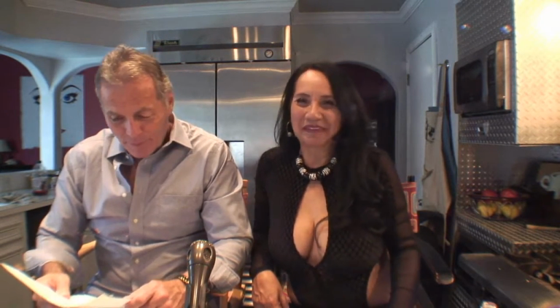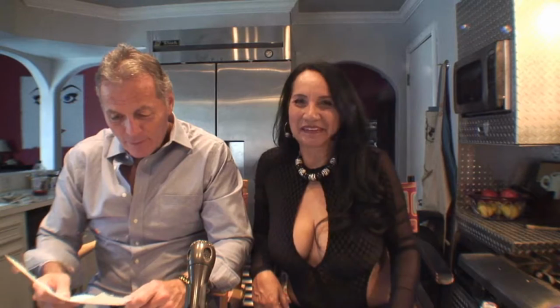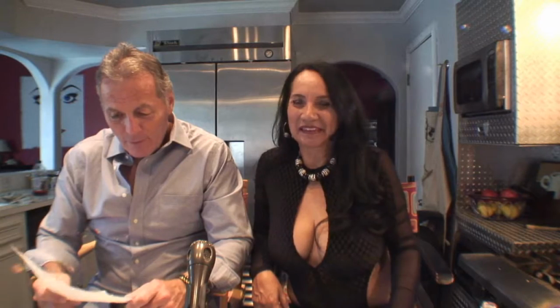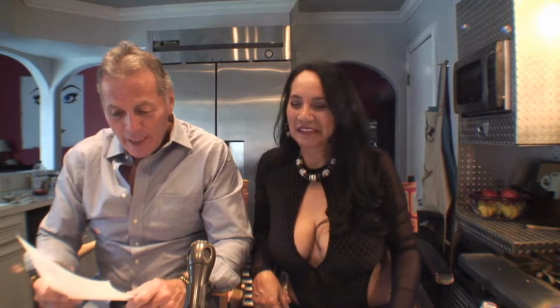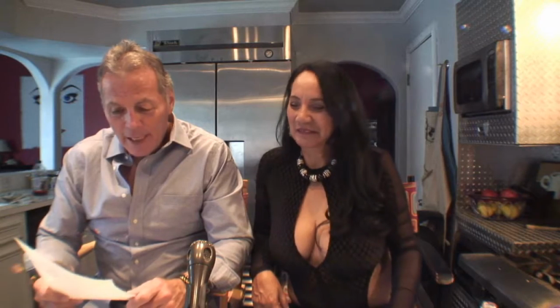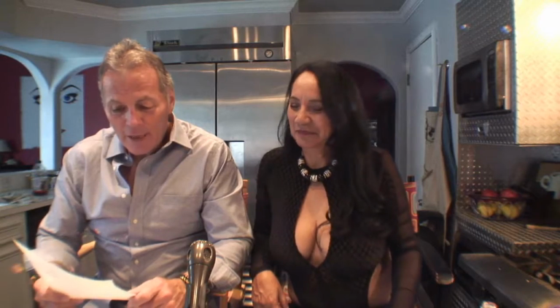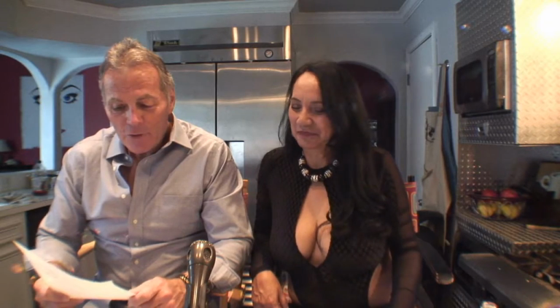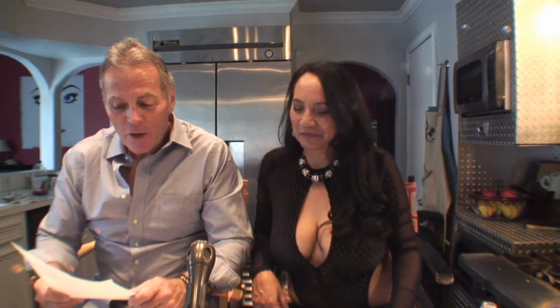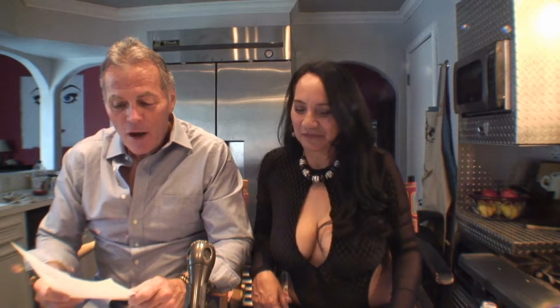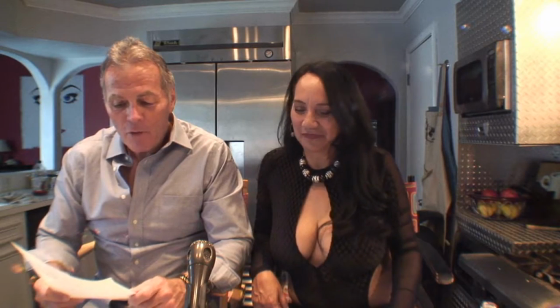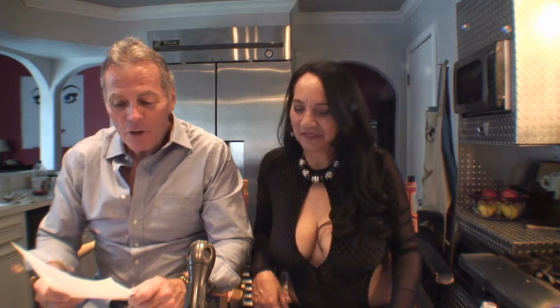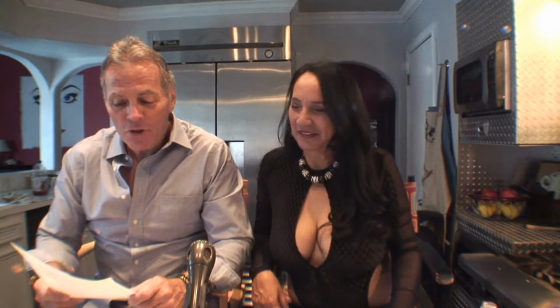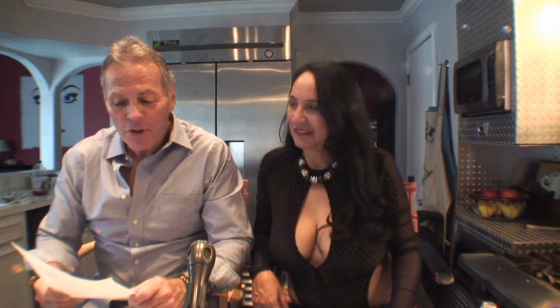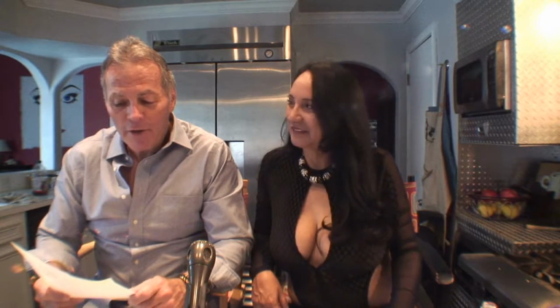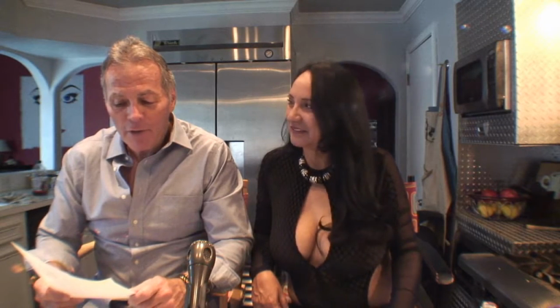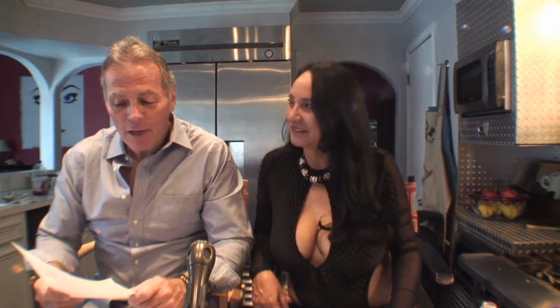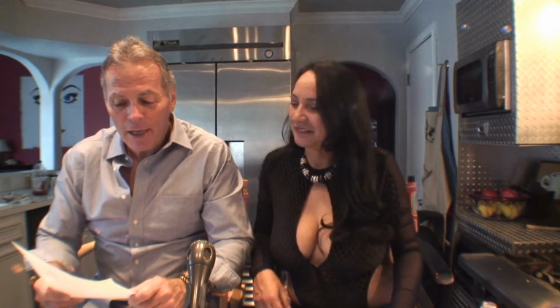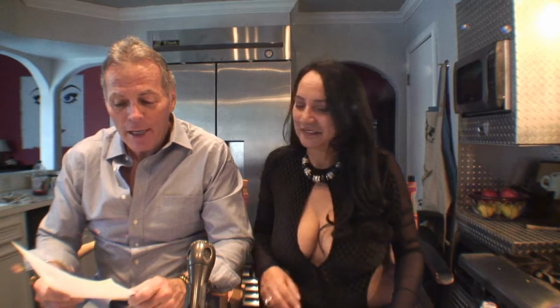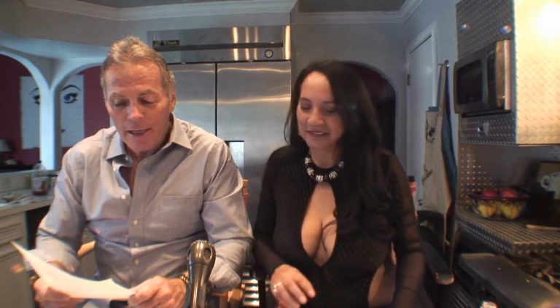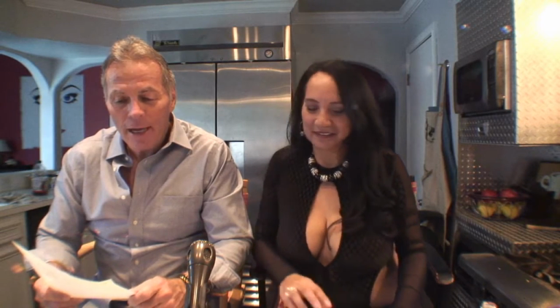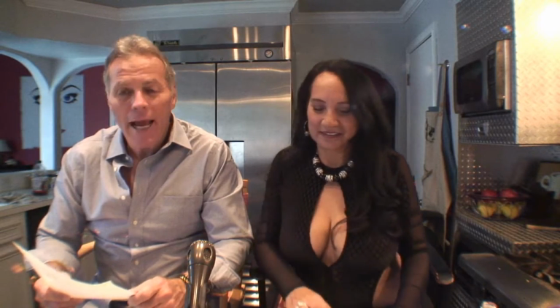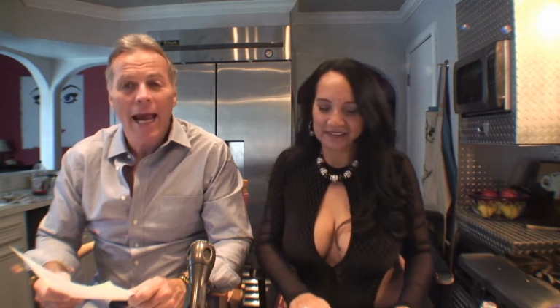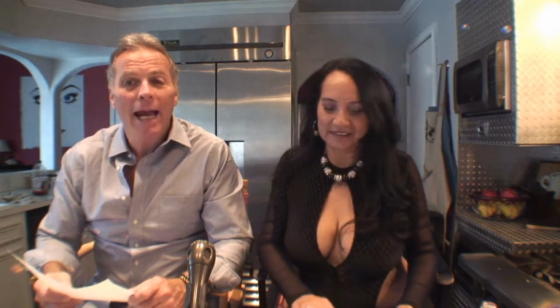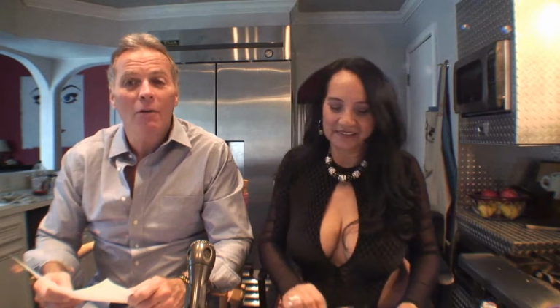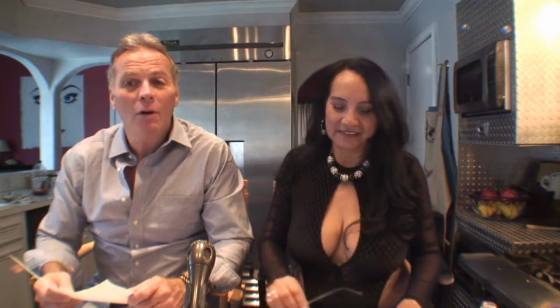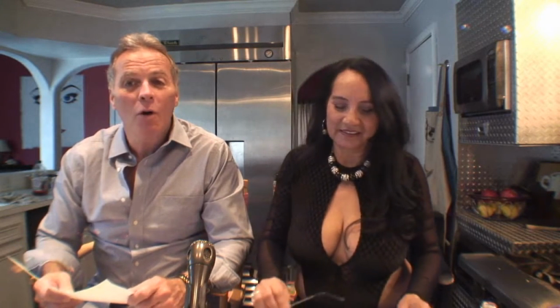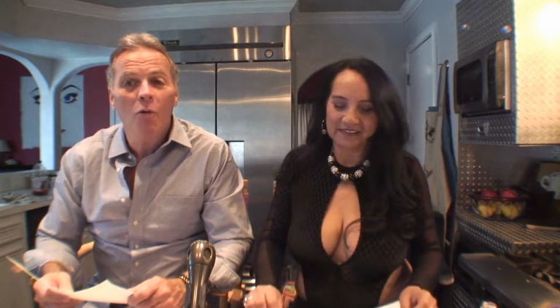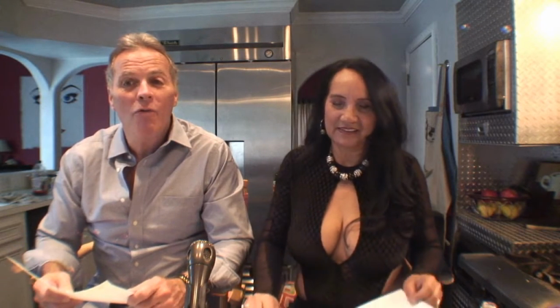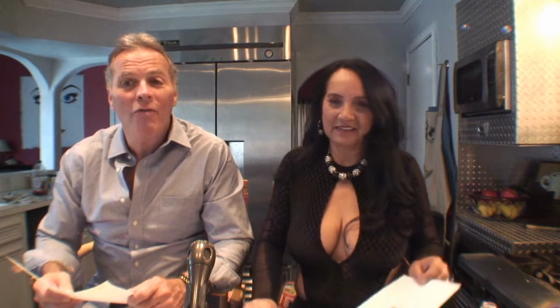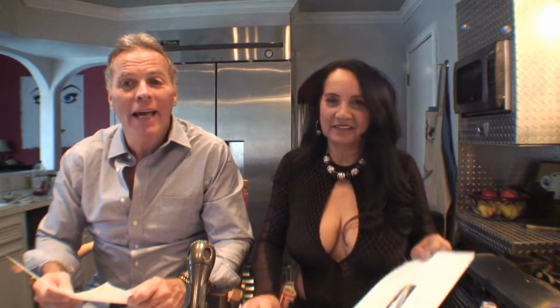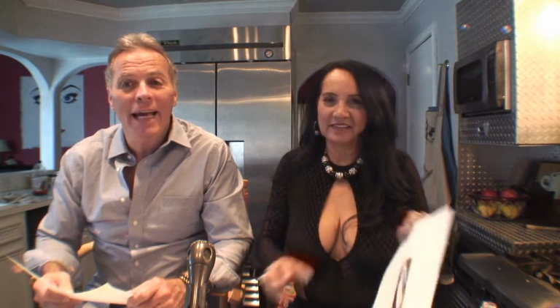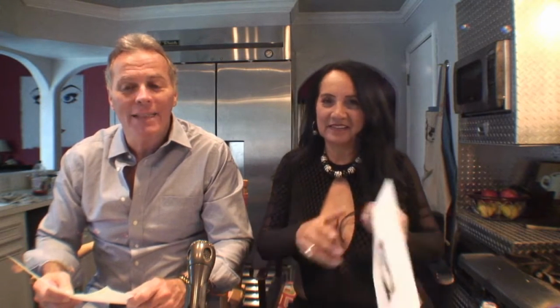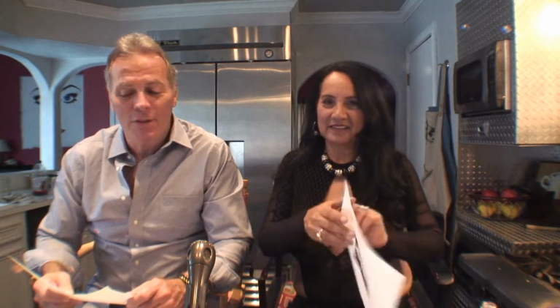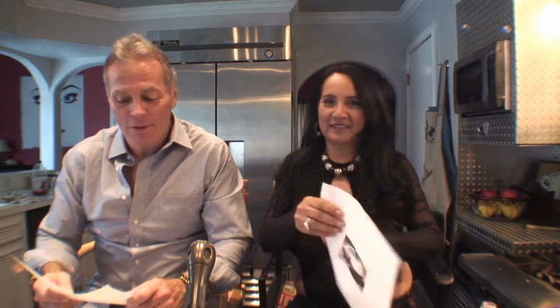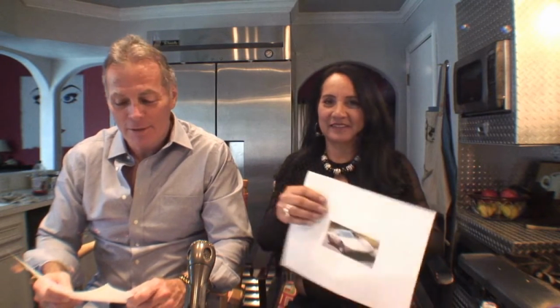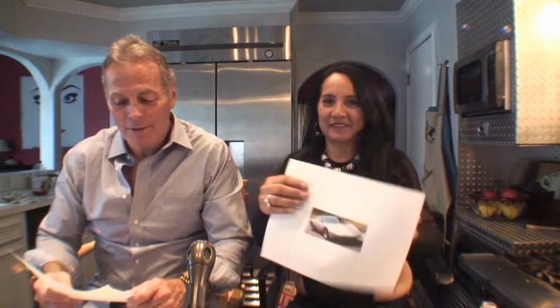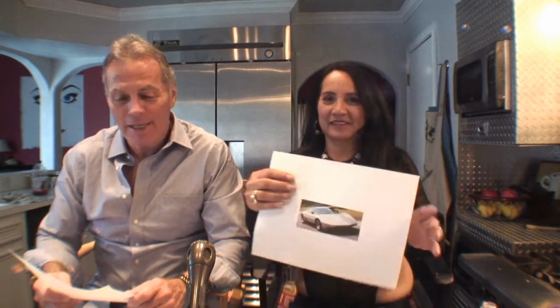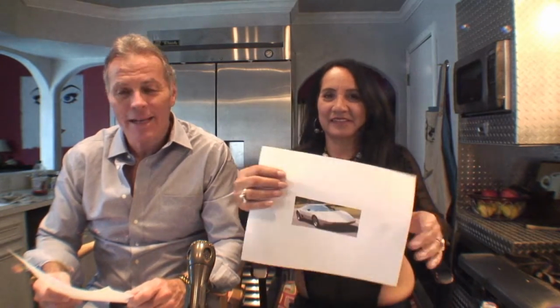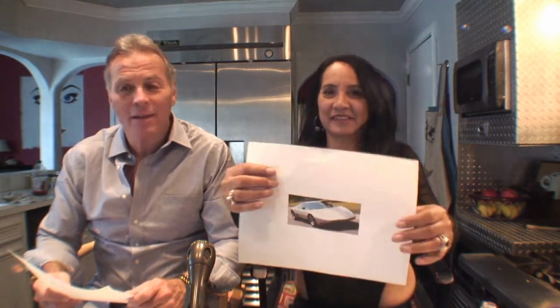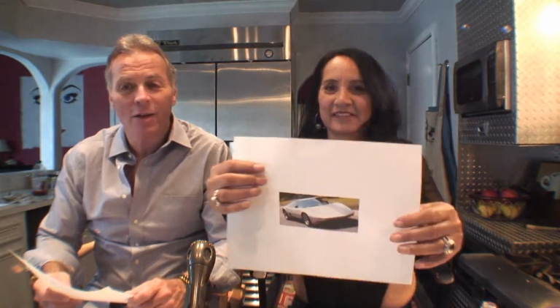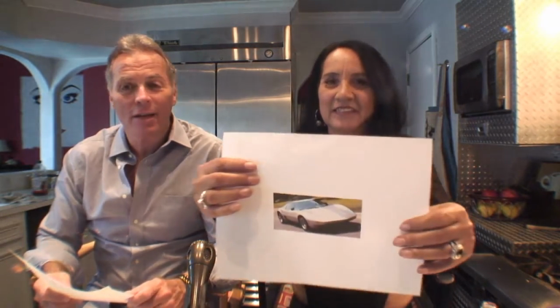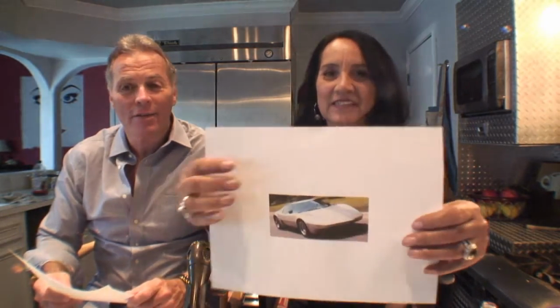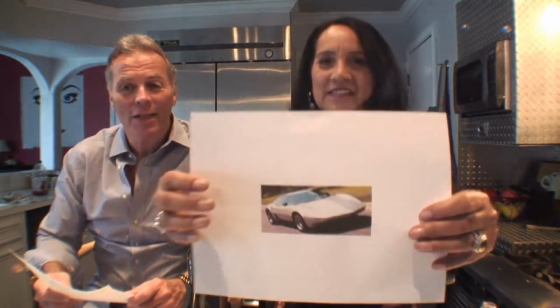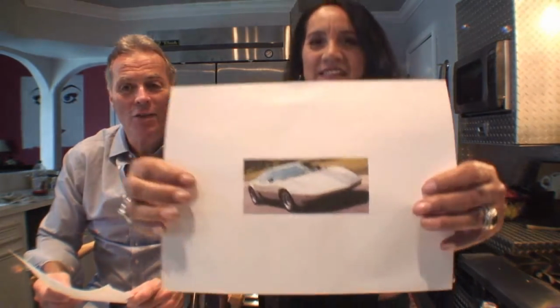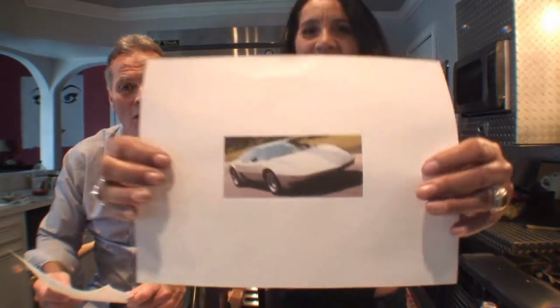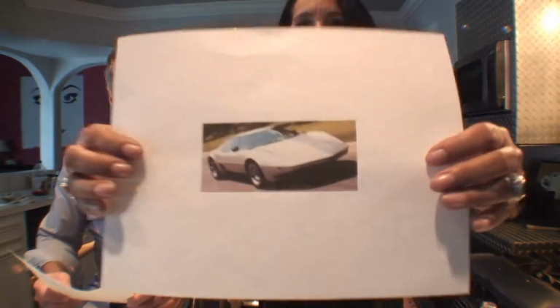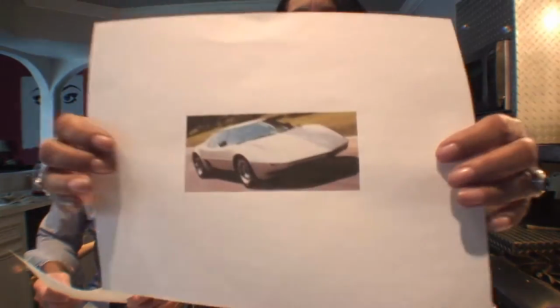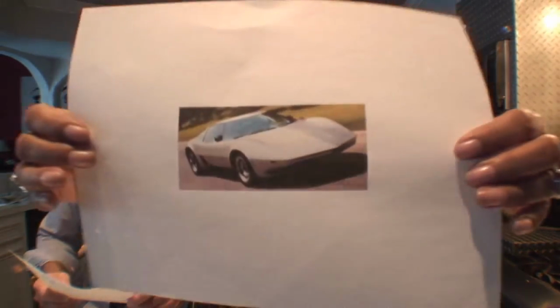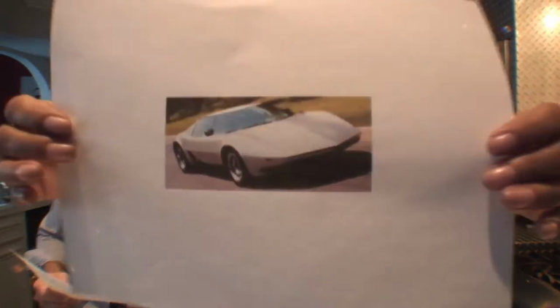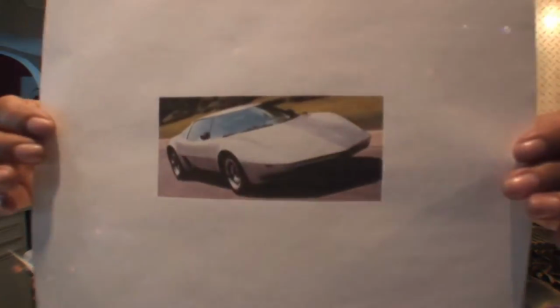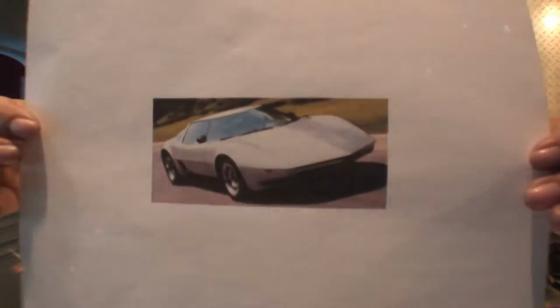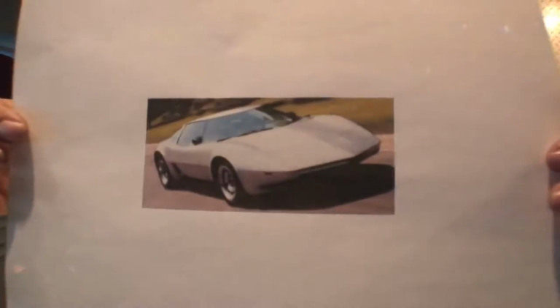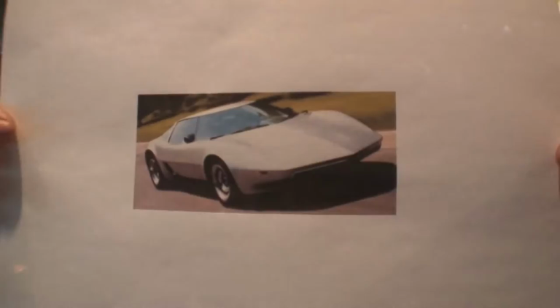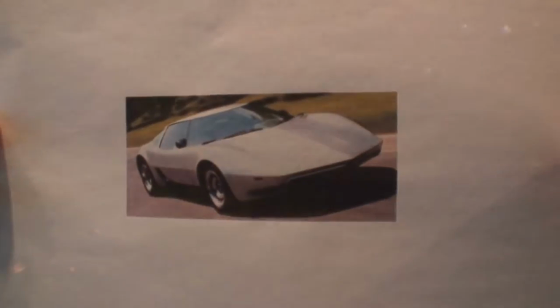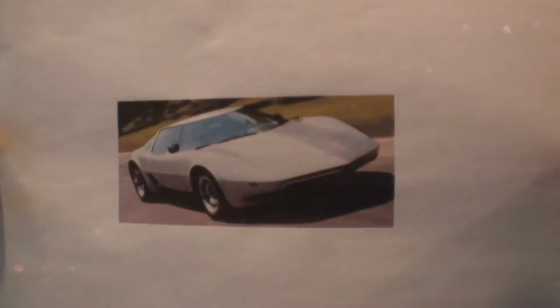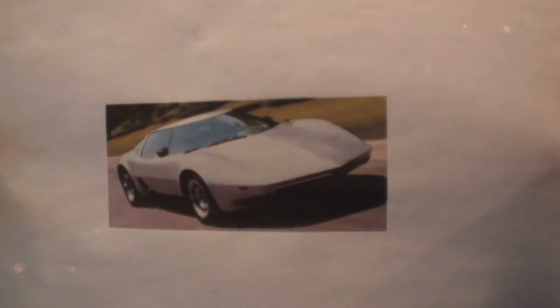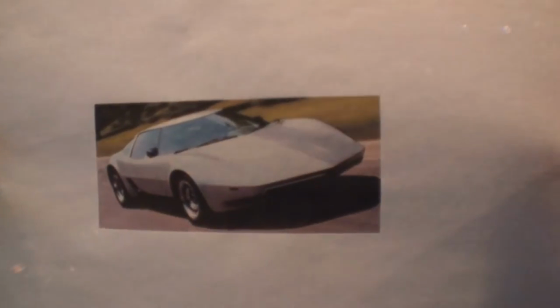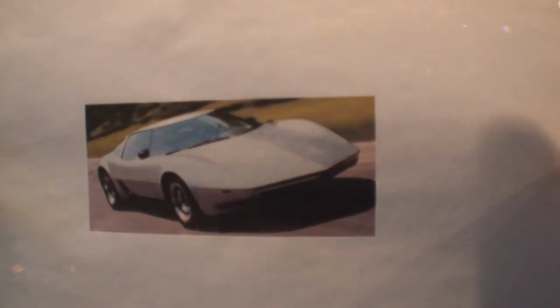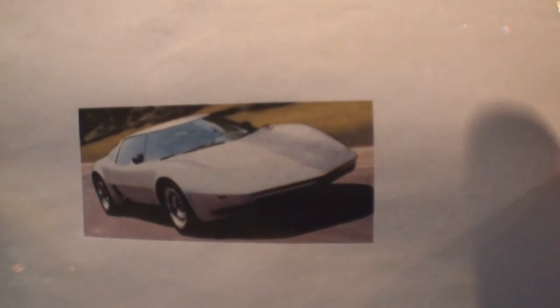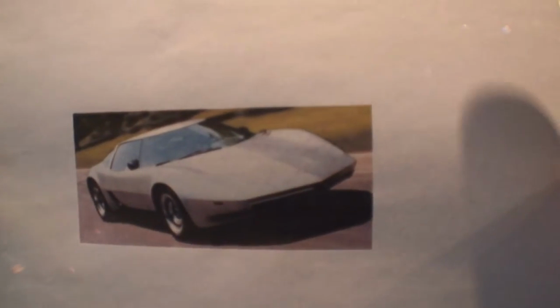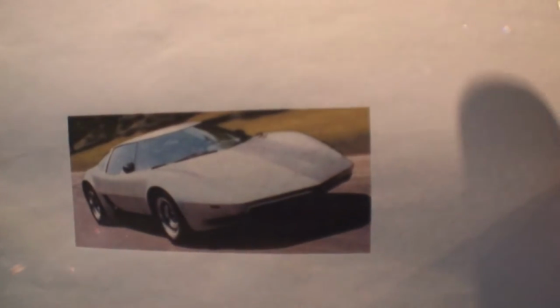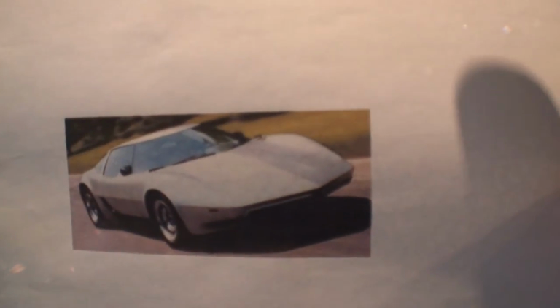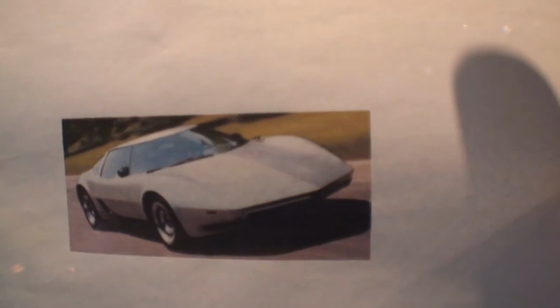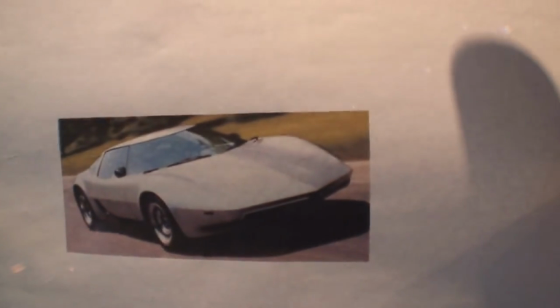It is called a Chevrolet AeroVet. Take a look at this car, would you? Wow, look at that car.